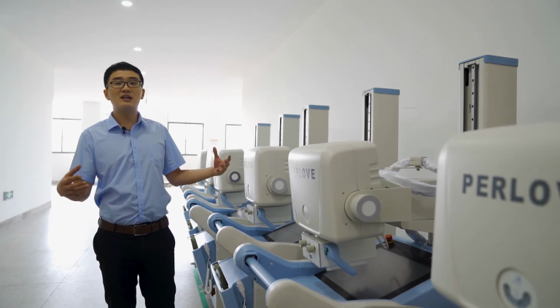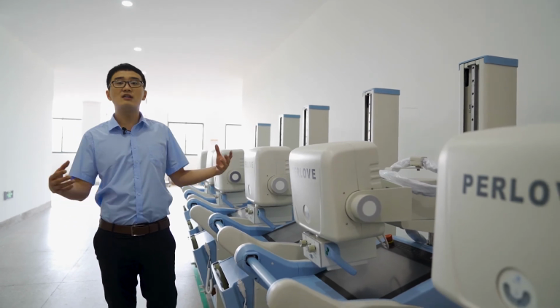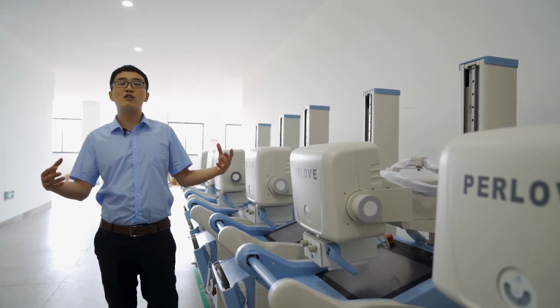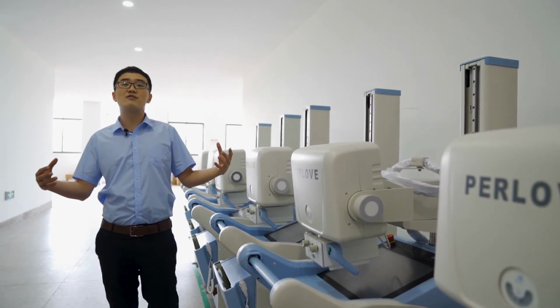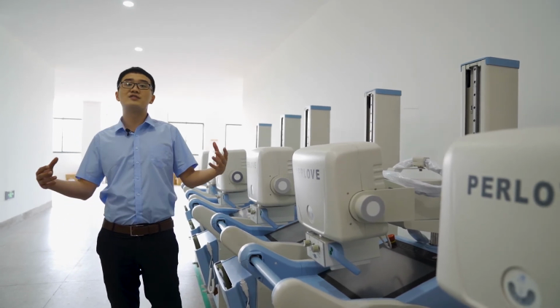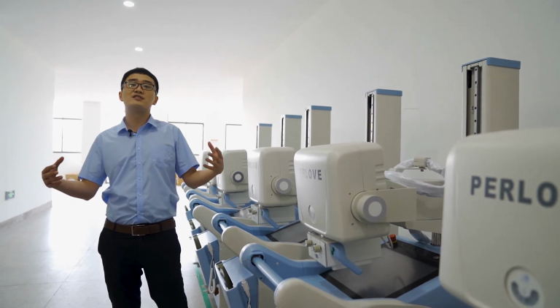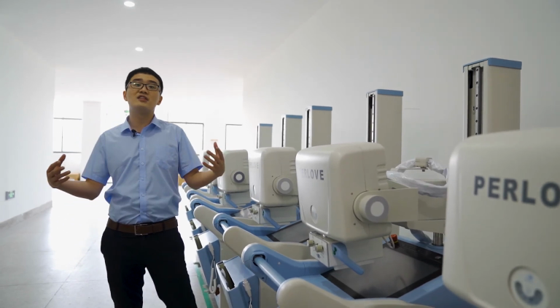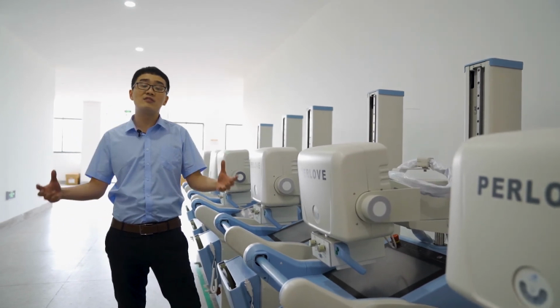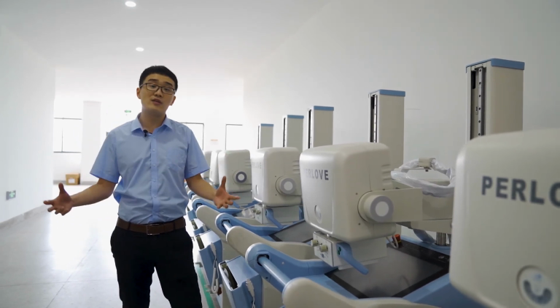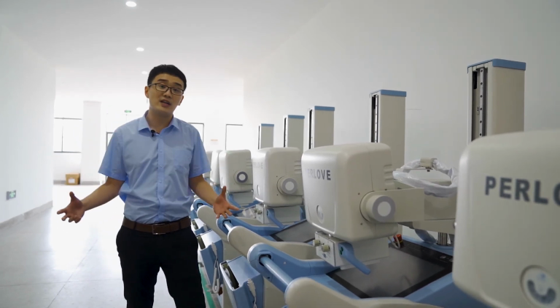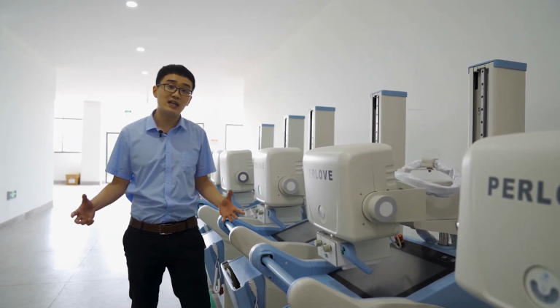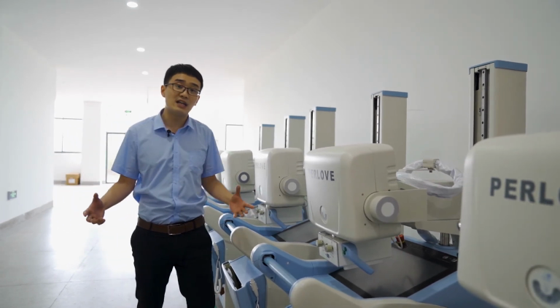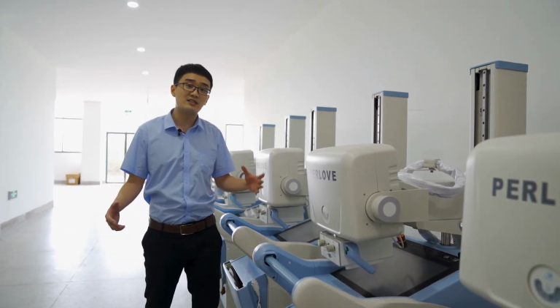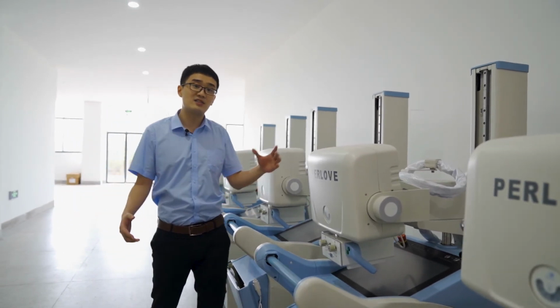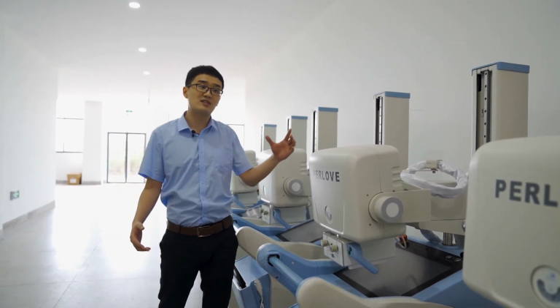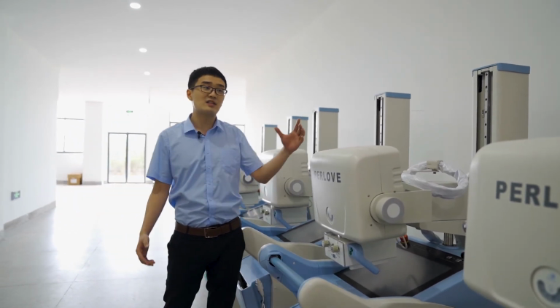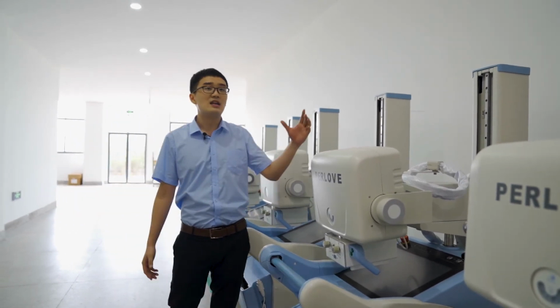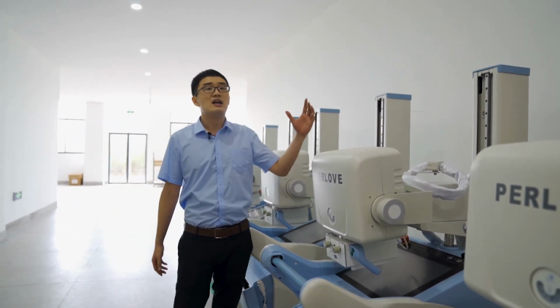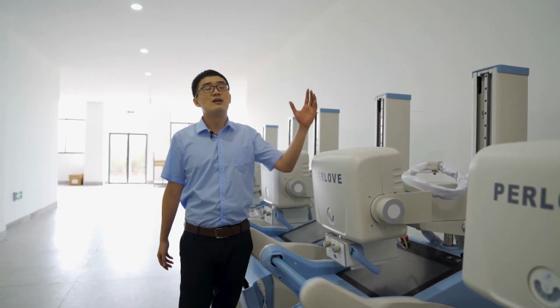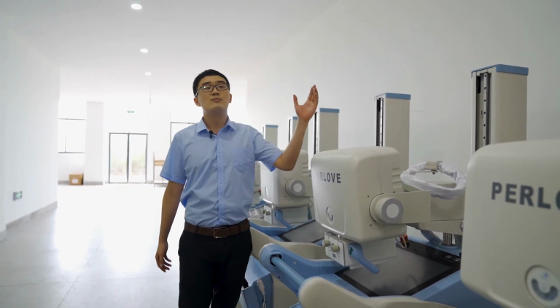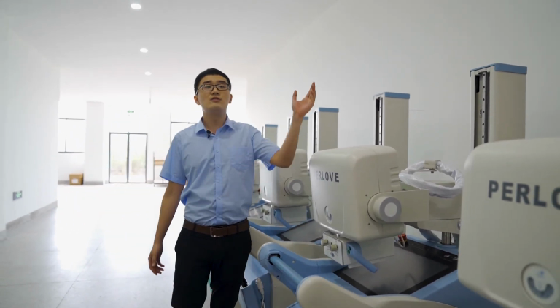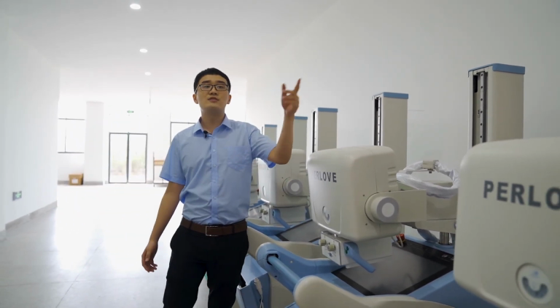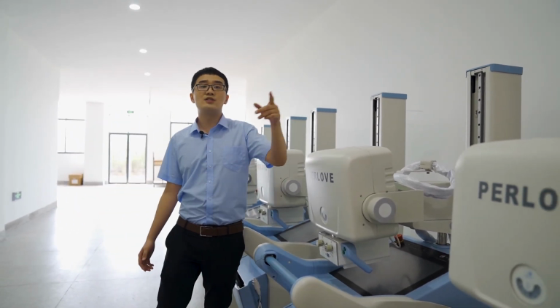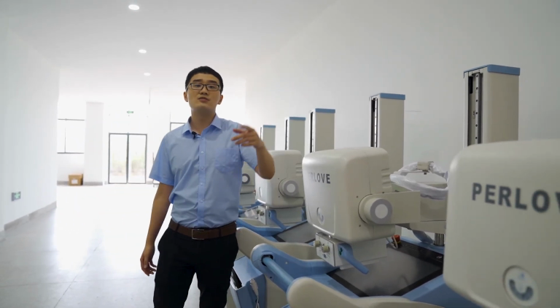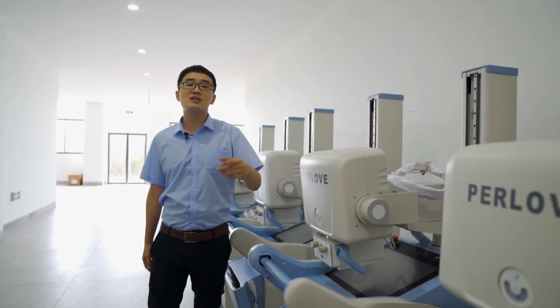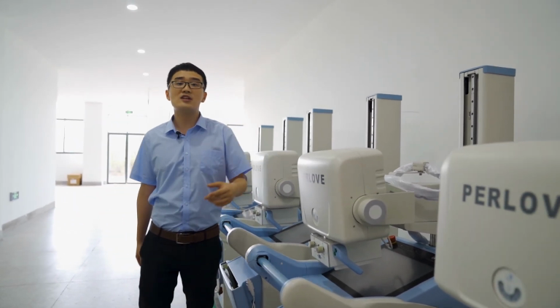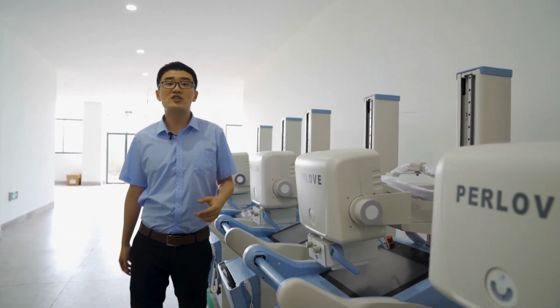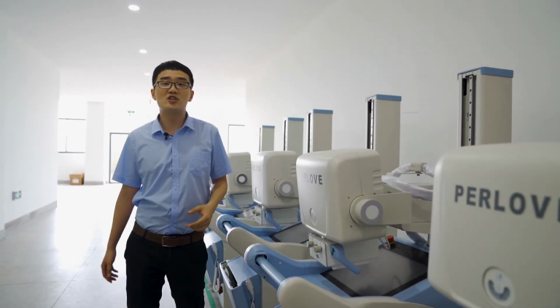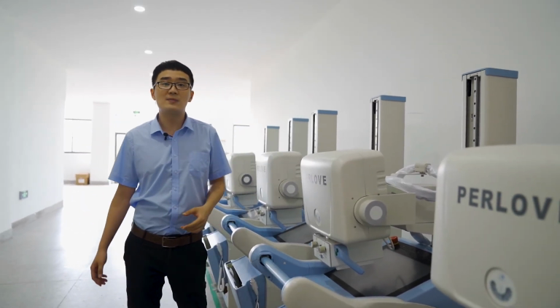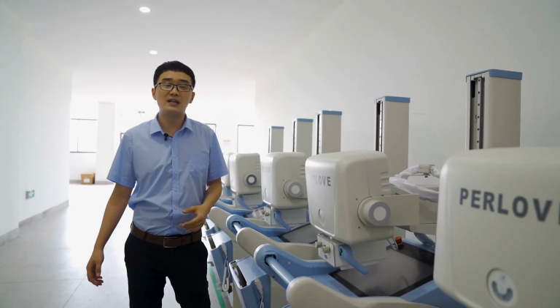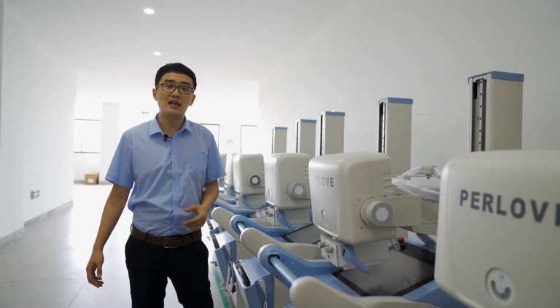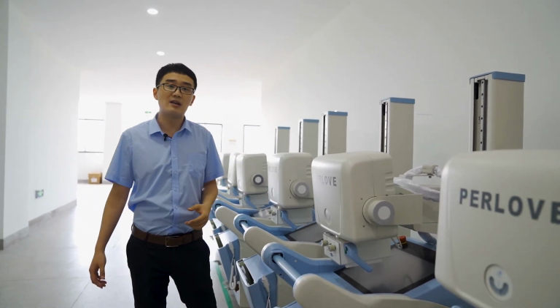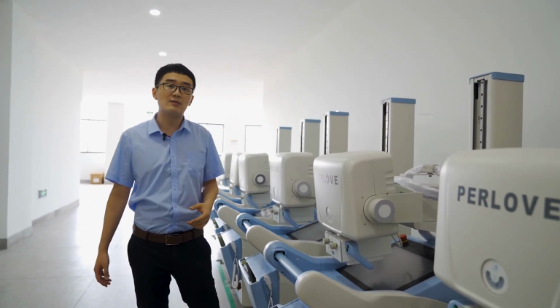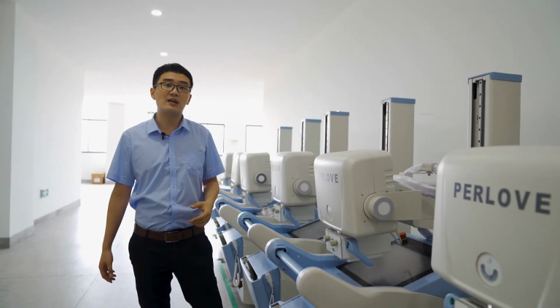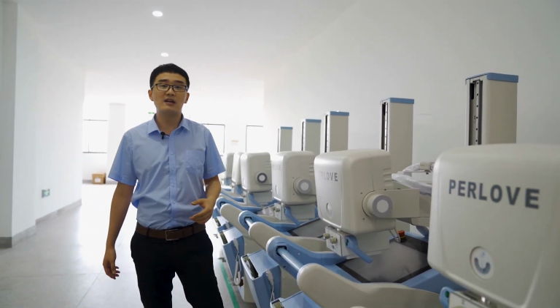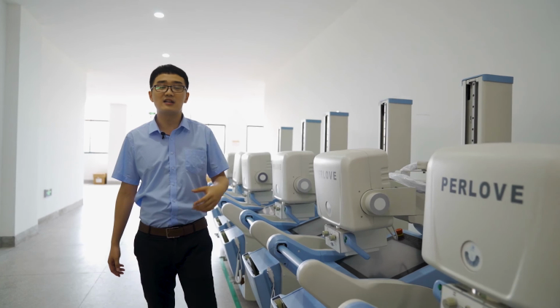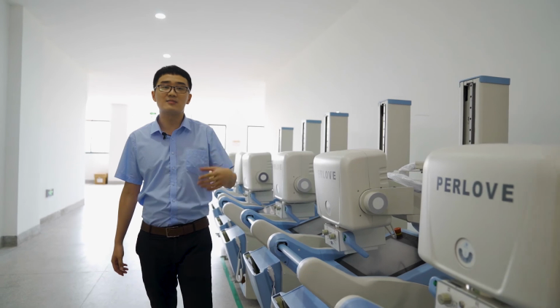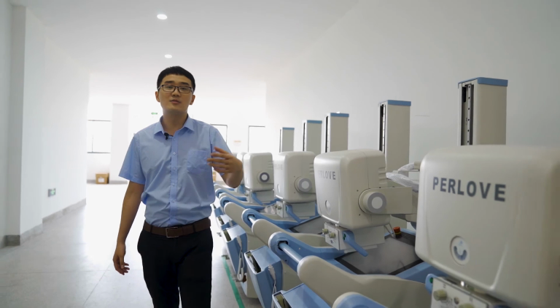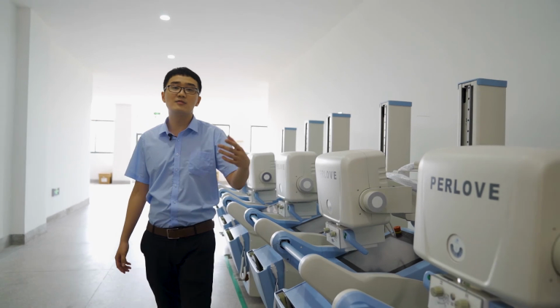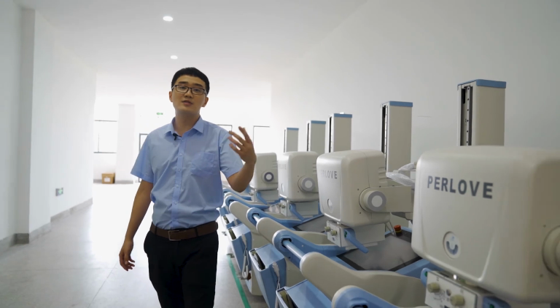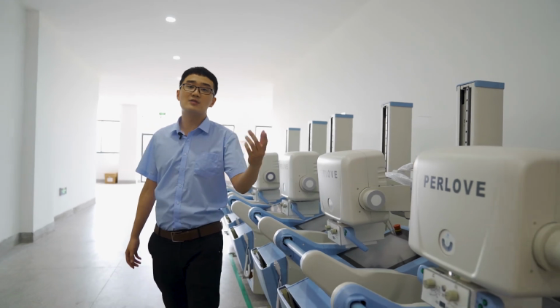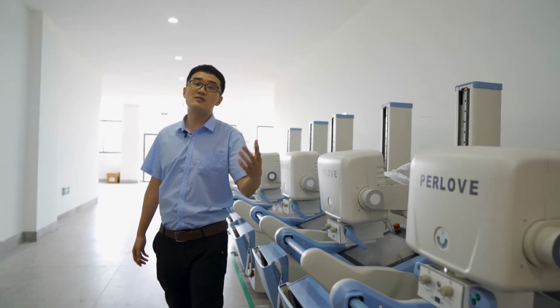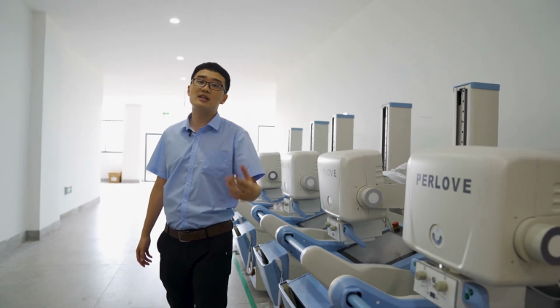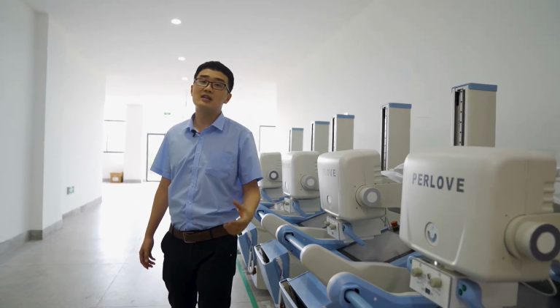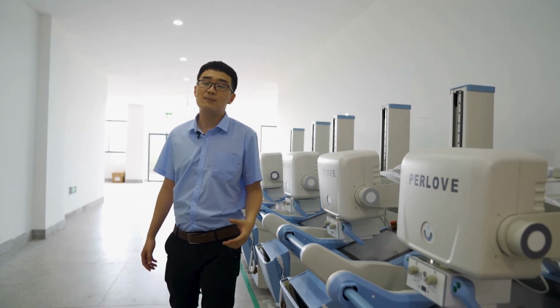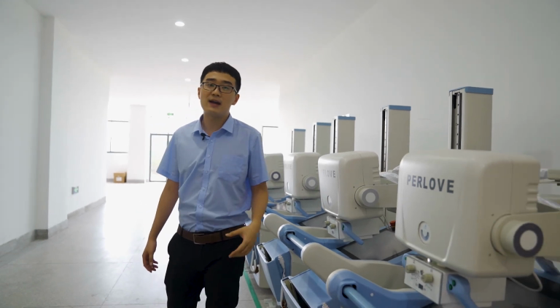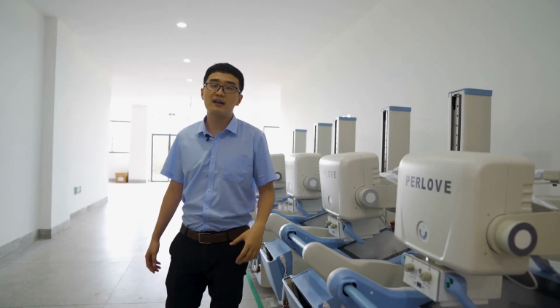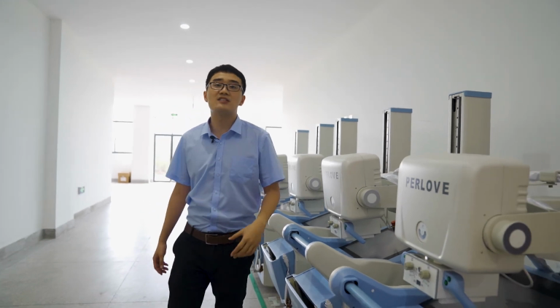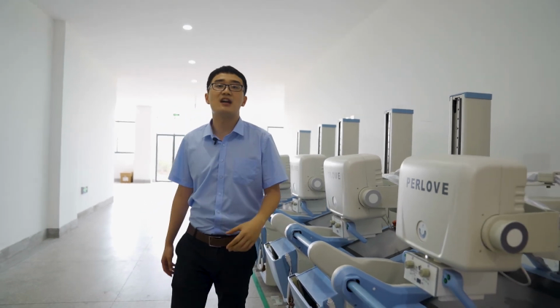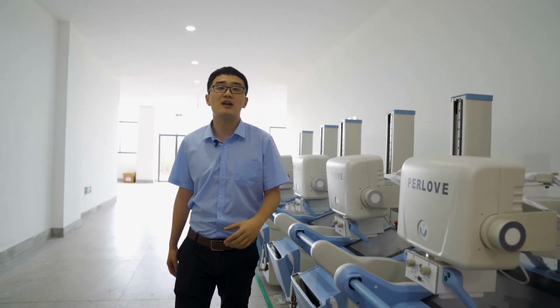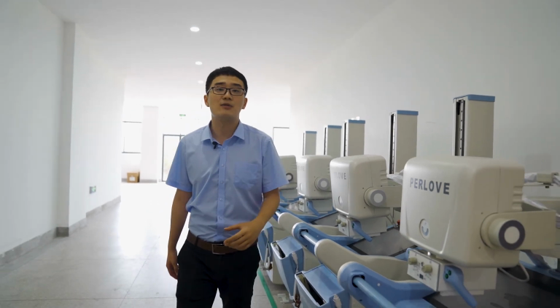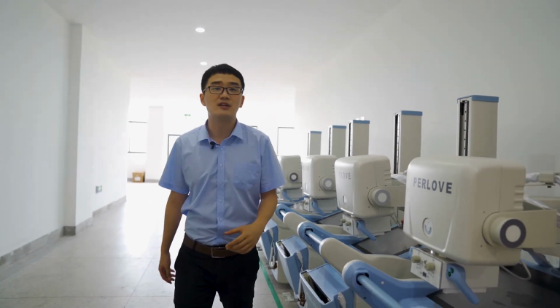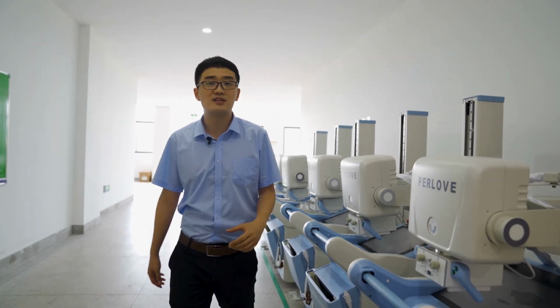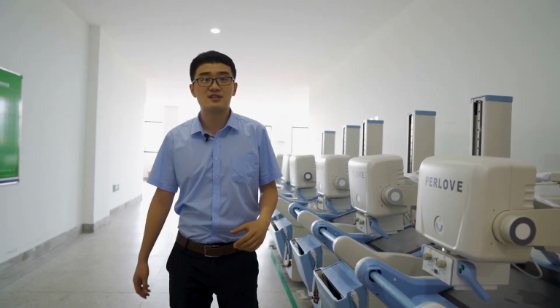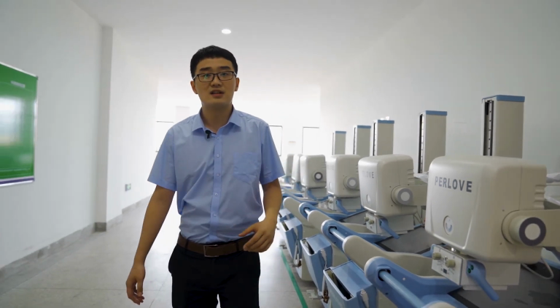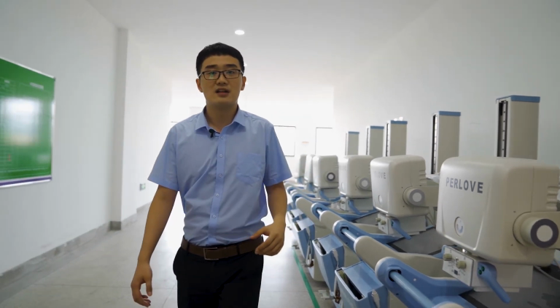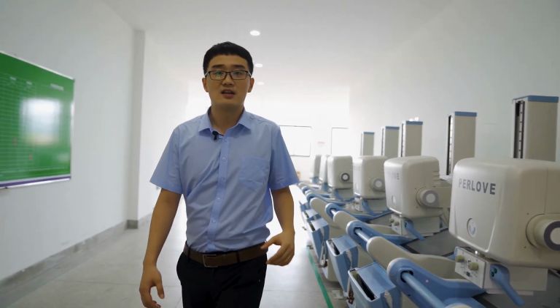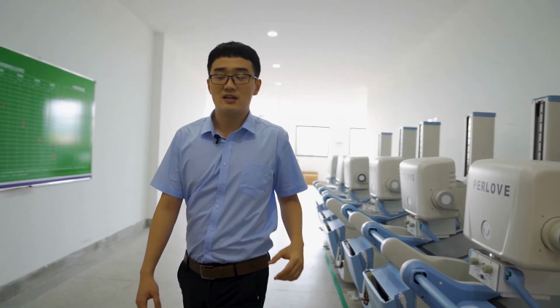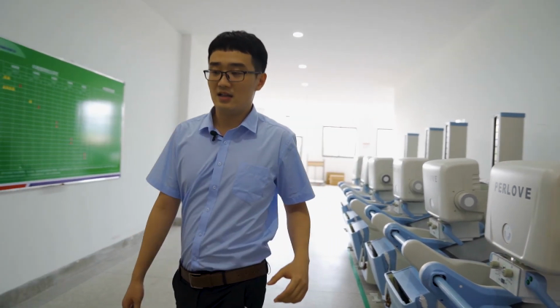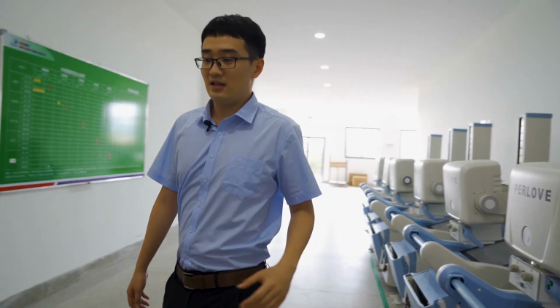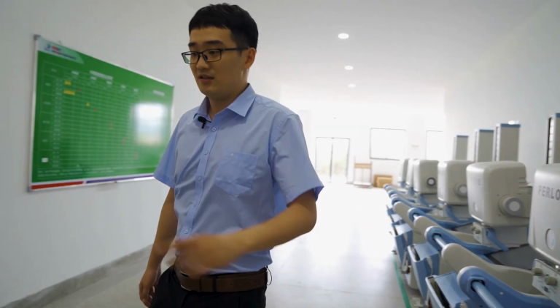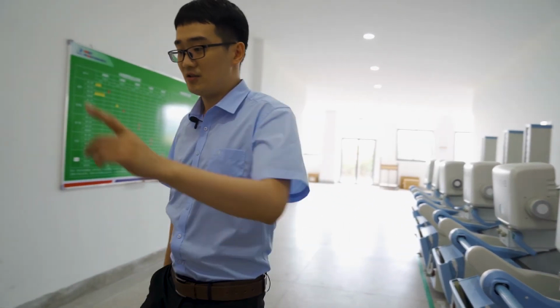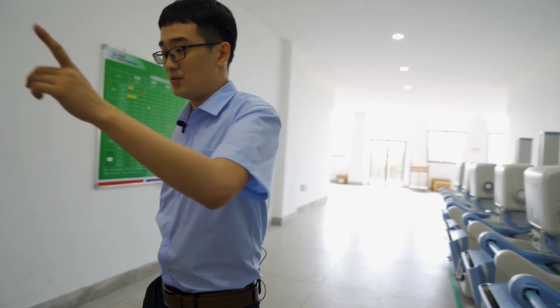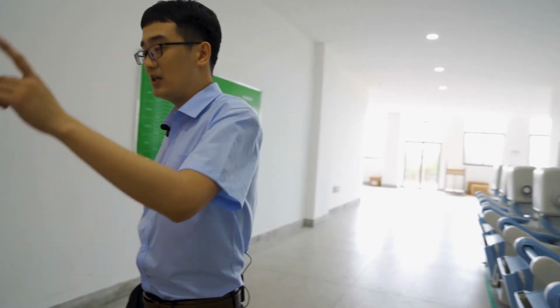Speaking of the delivery, let's move to the shipping and packaging areas. This way.